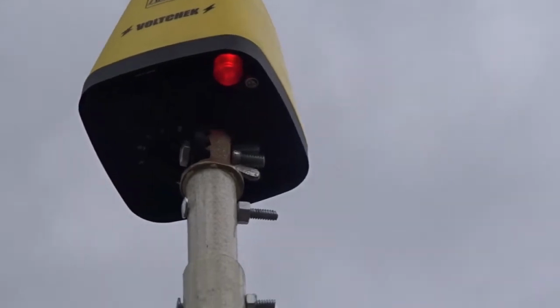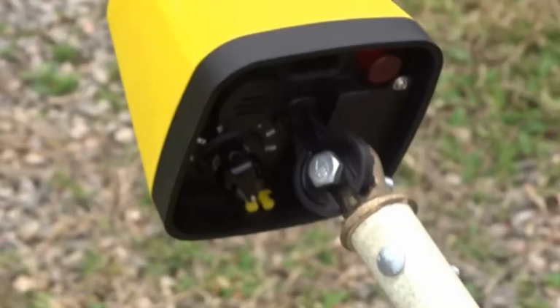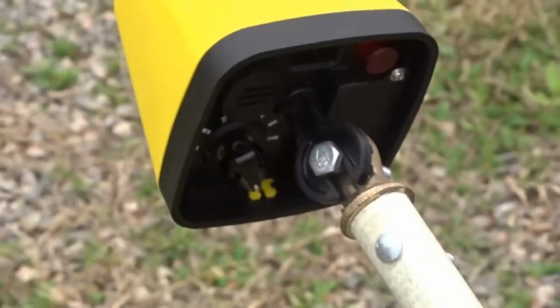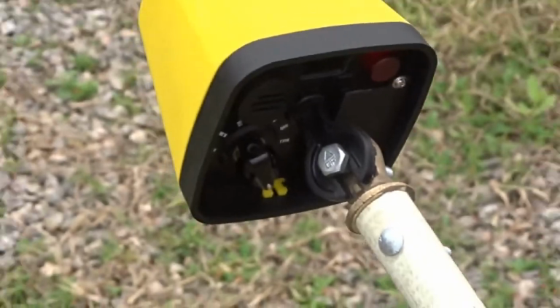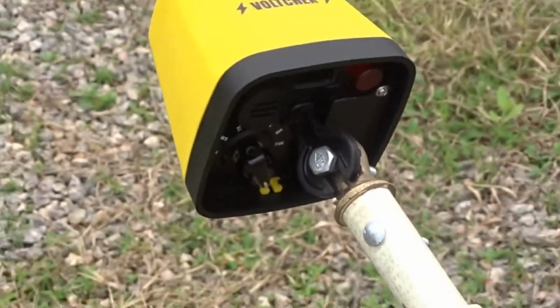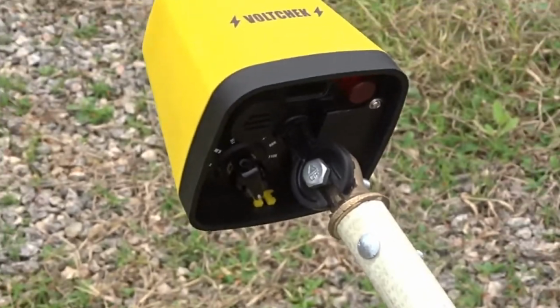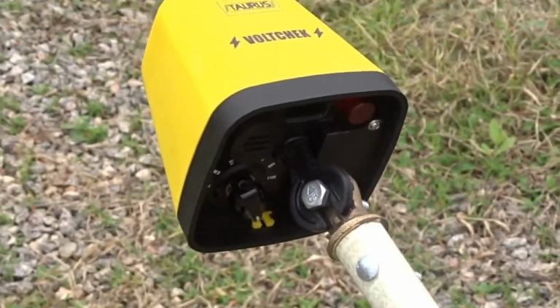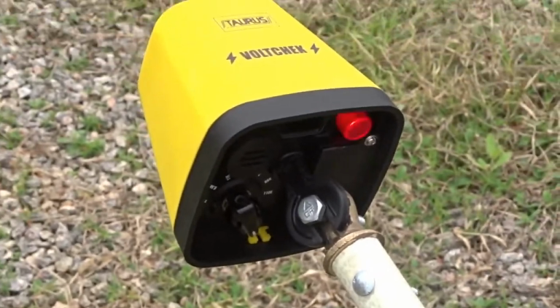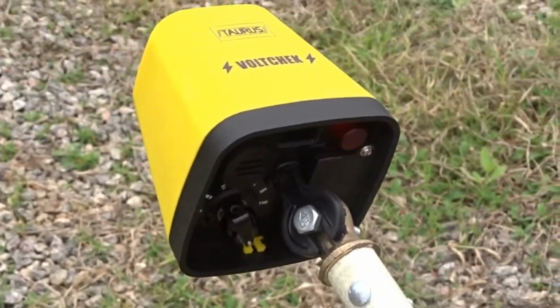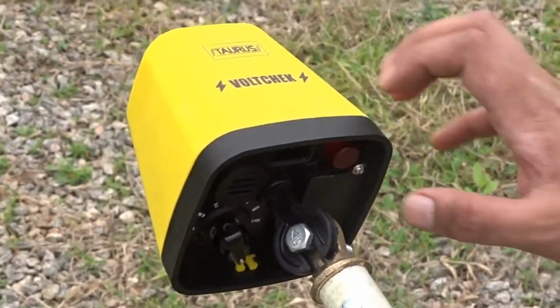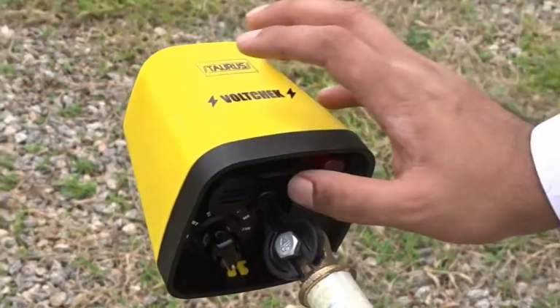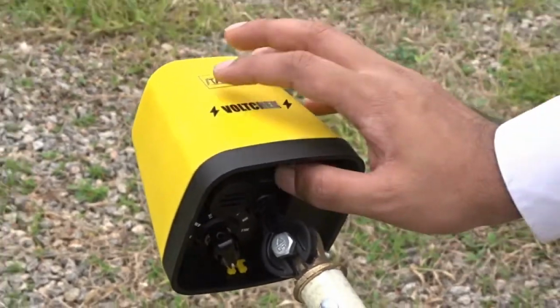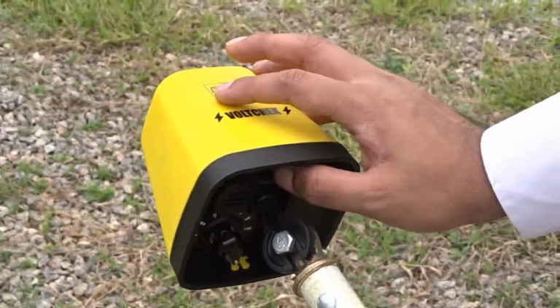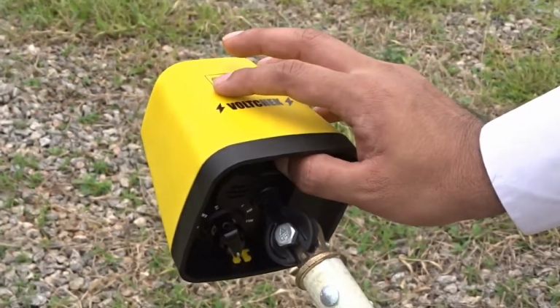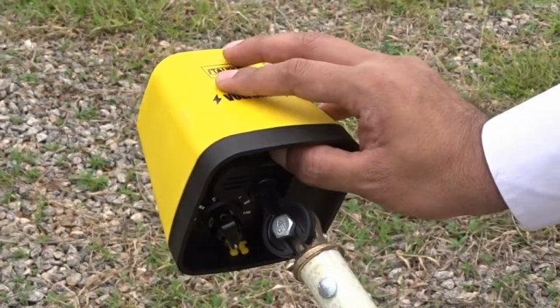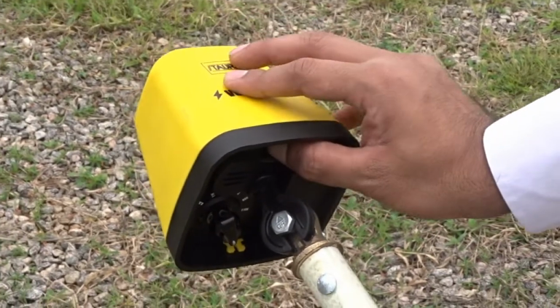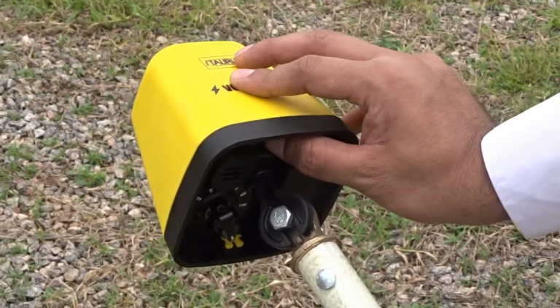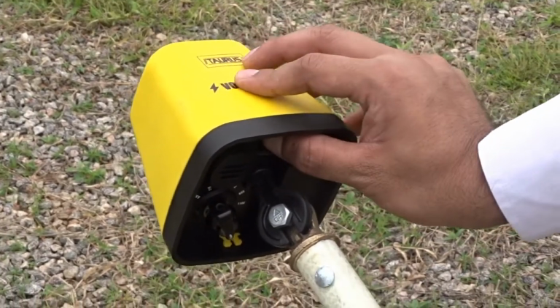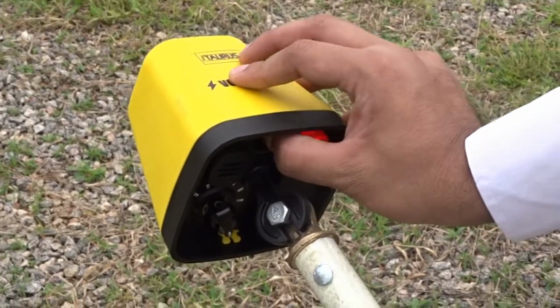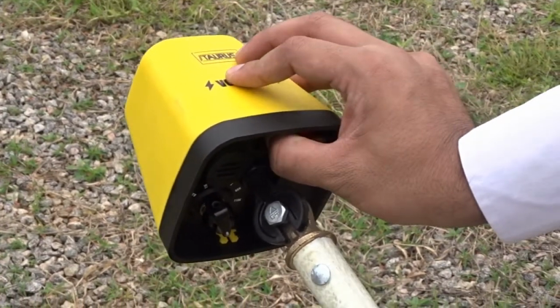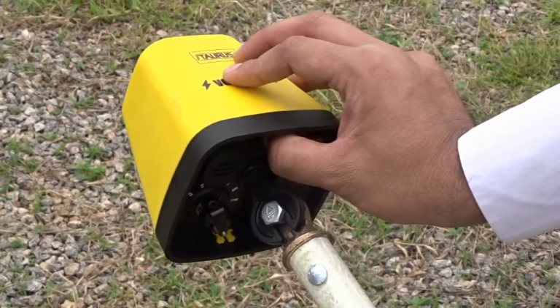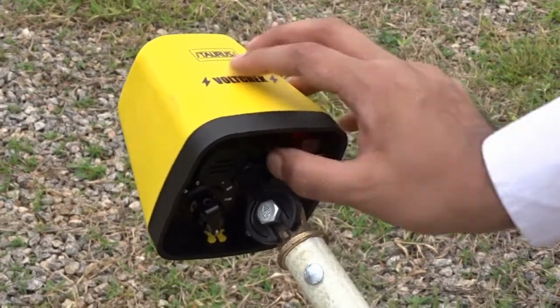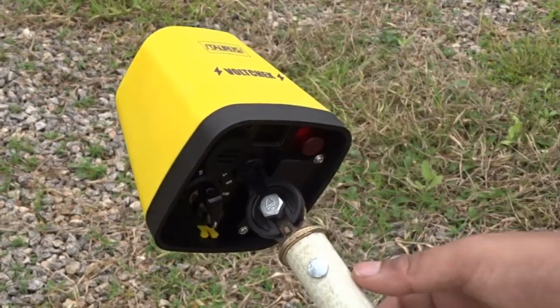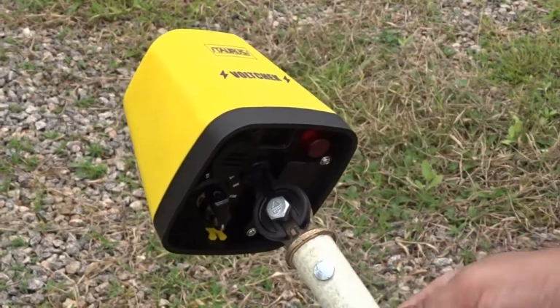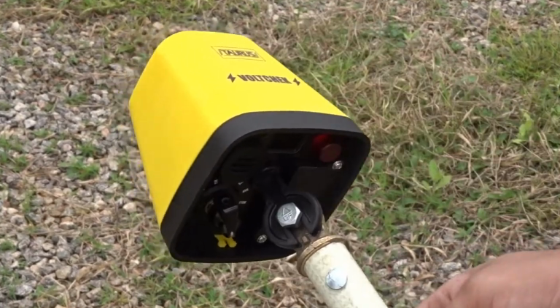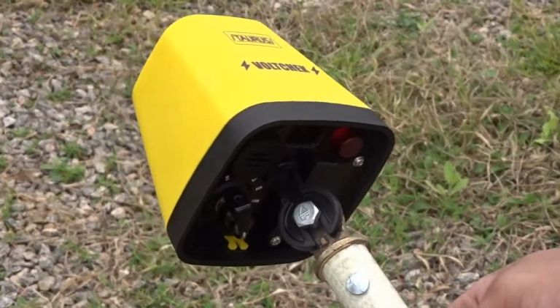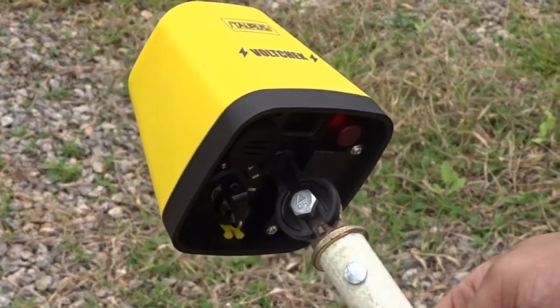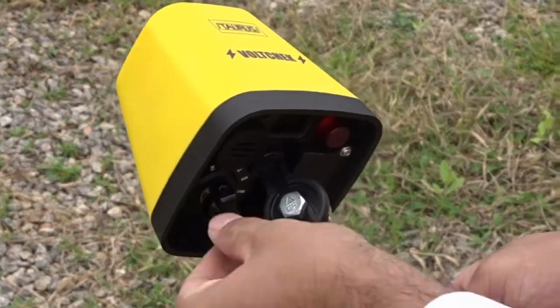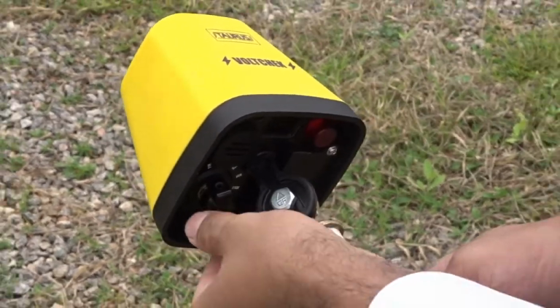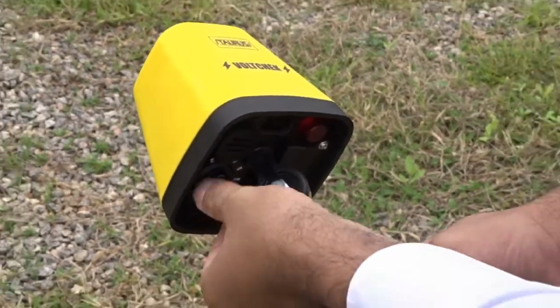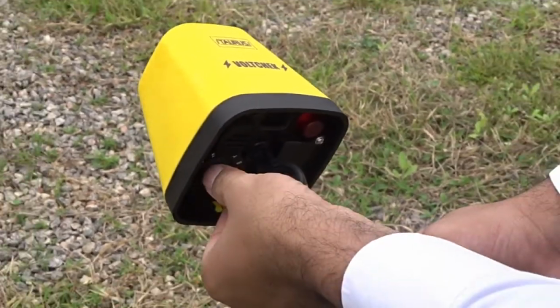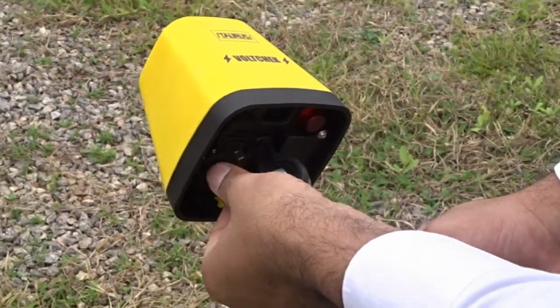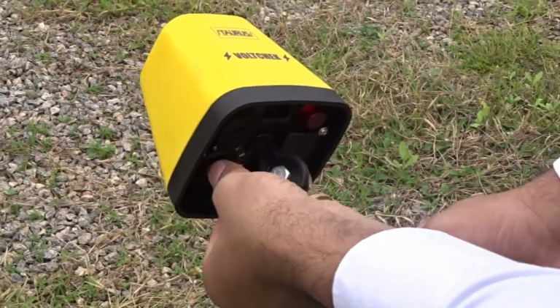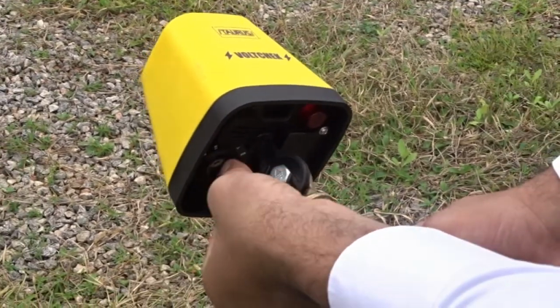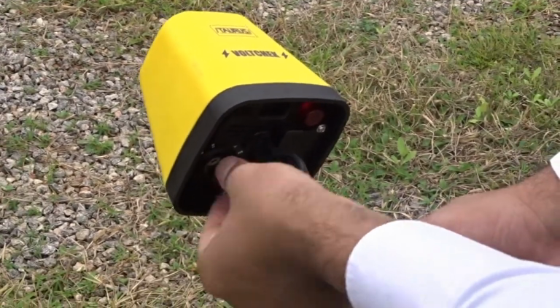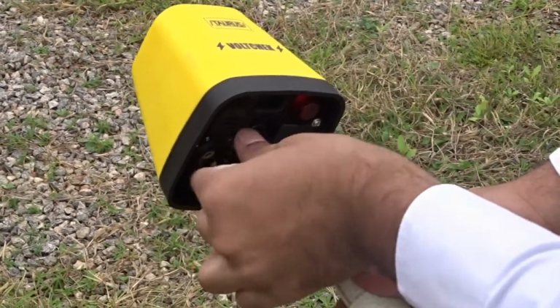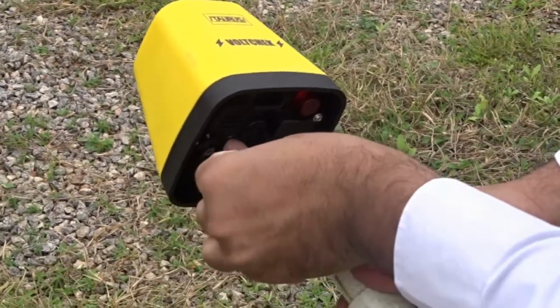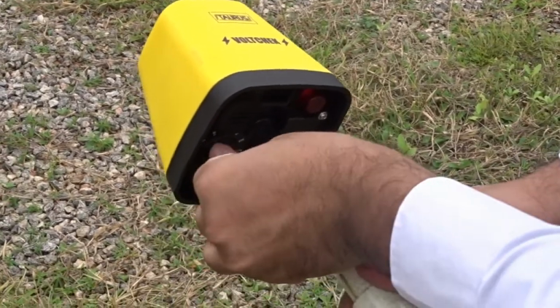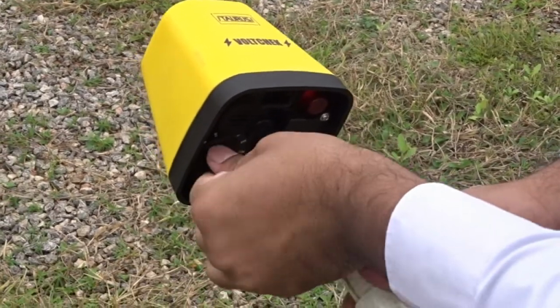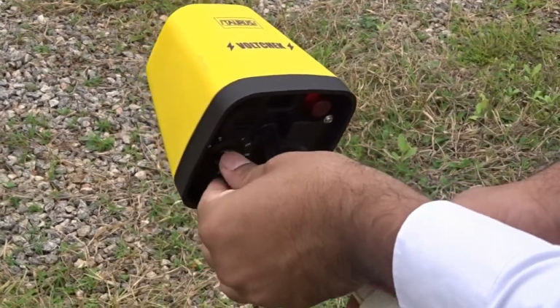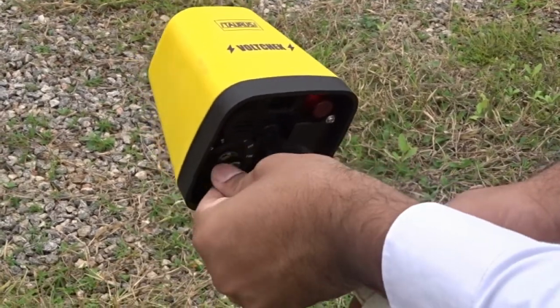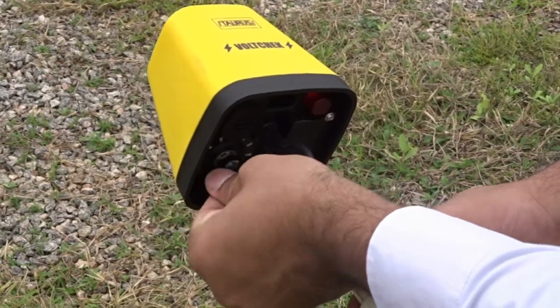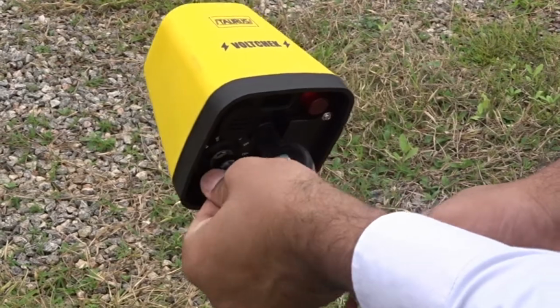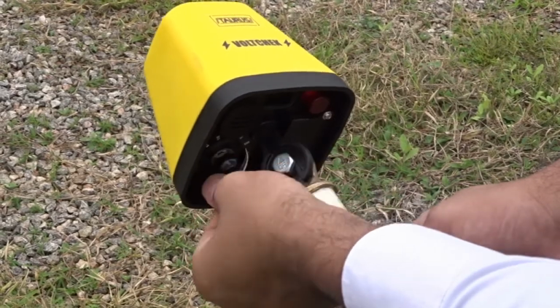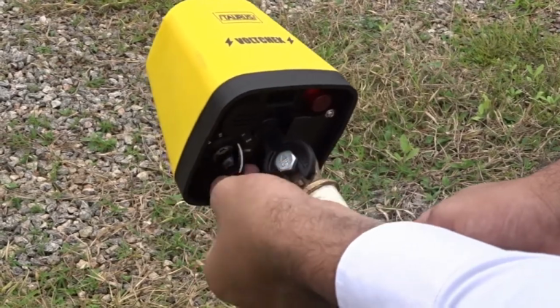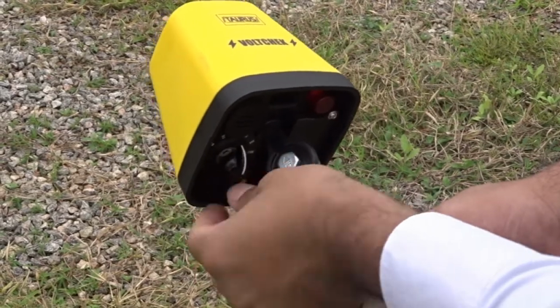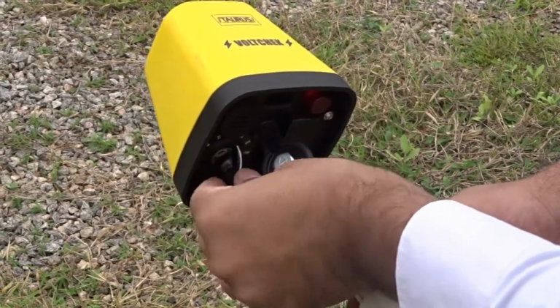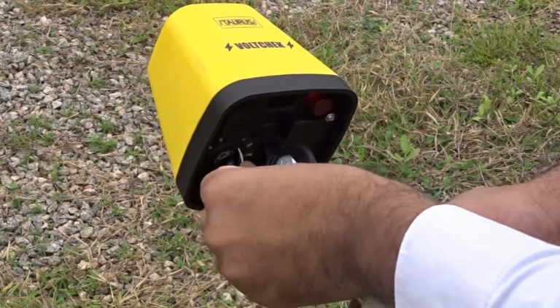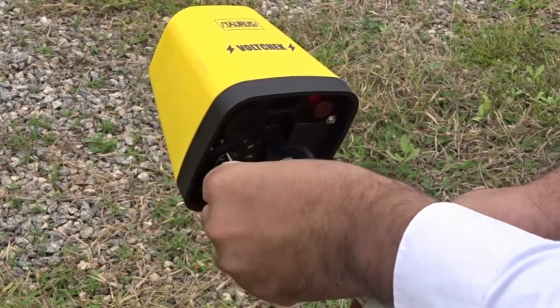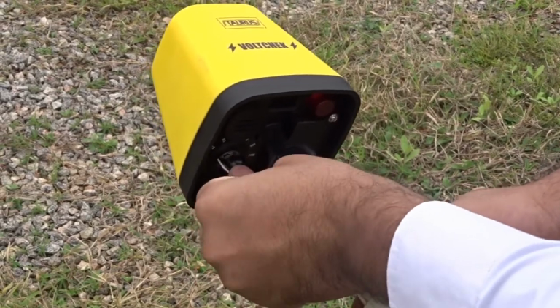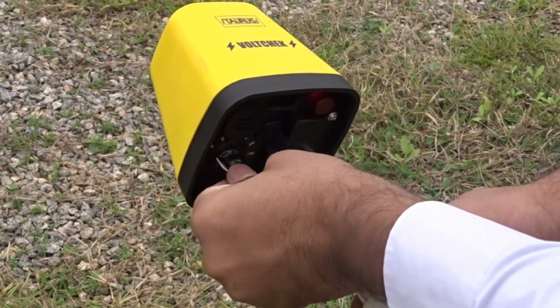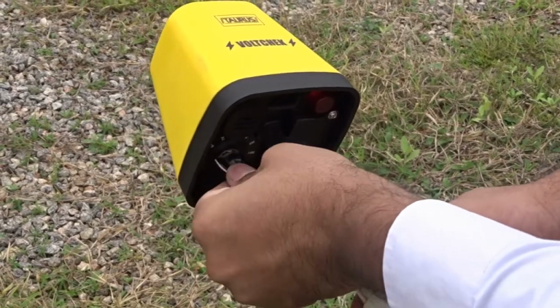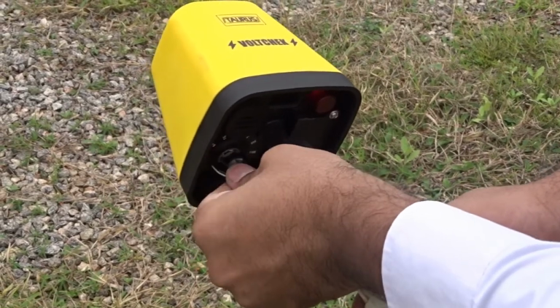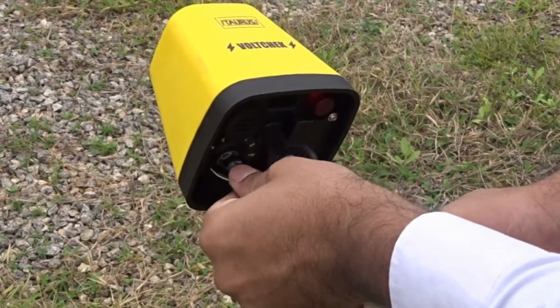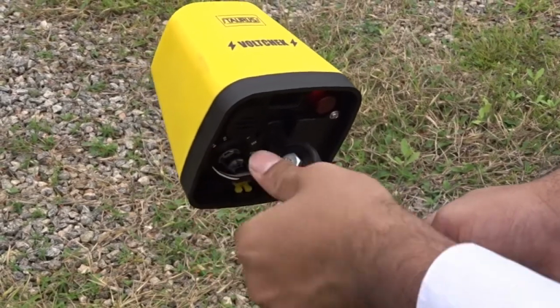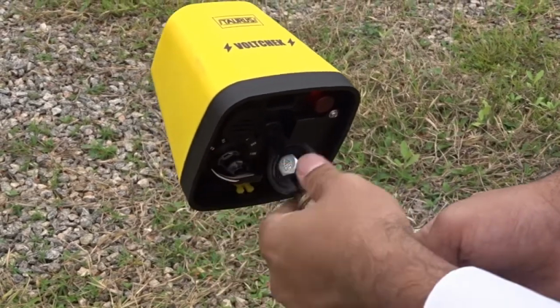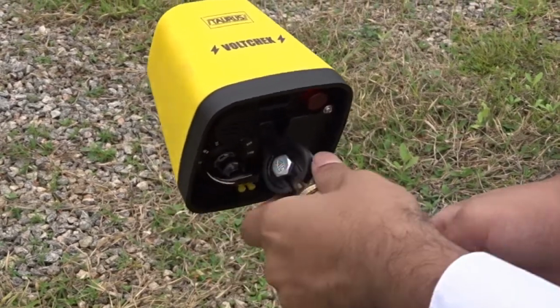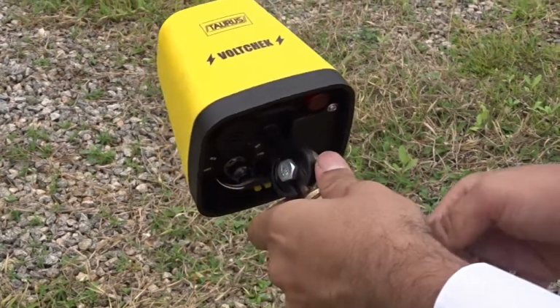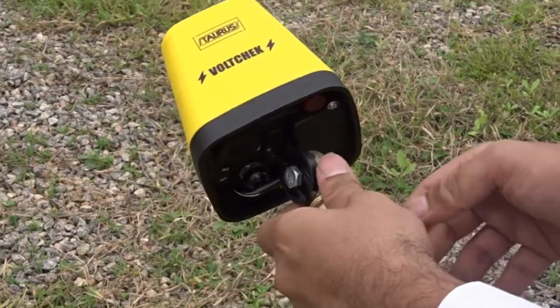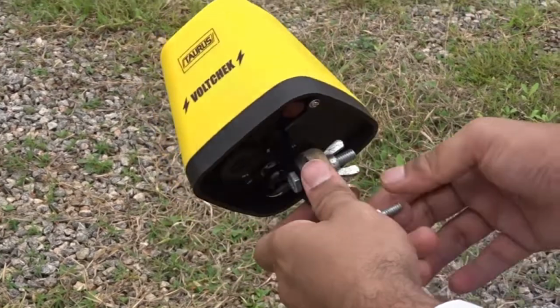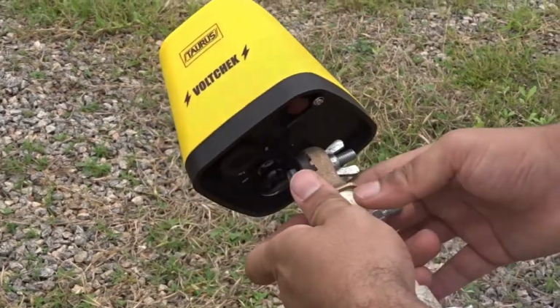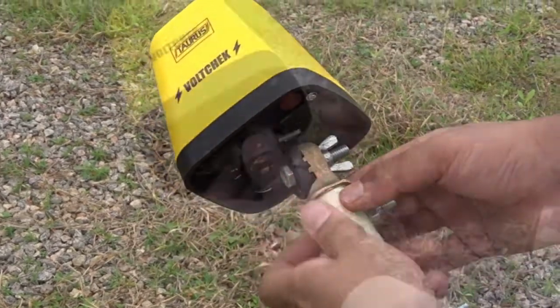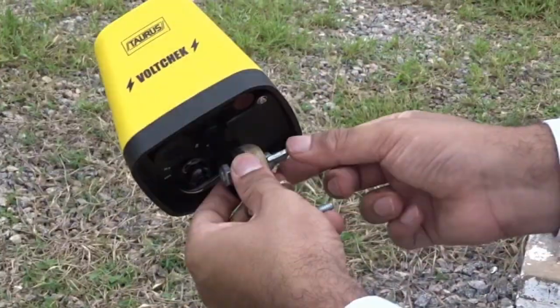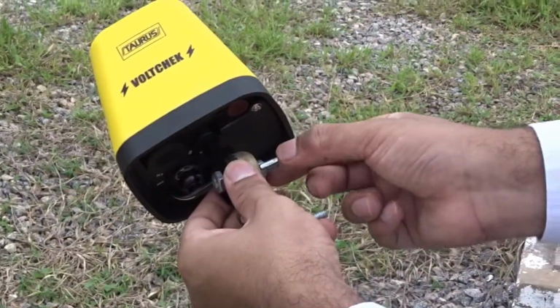Bring the equipment down, switch it off, rotate the voltage selection knob to the minimum level, and remove the hot stick.